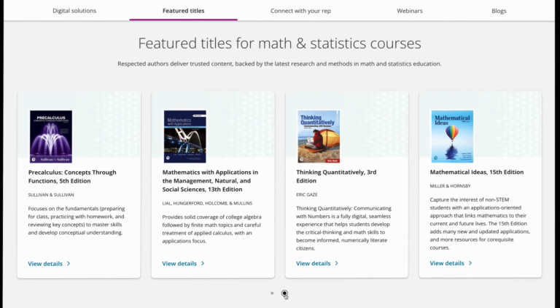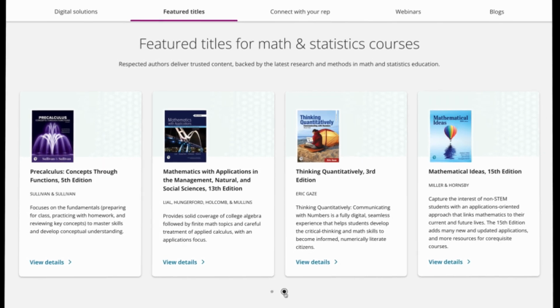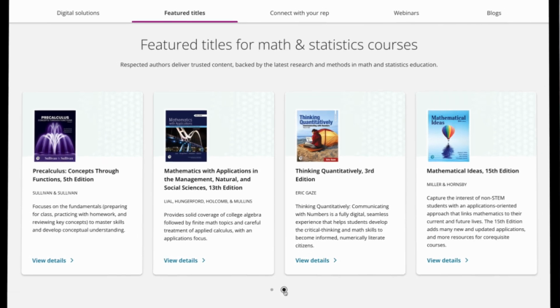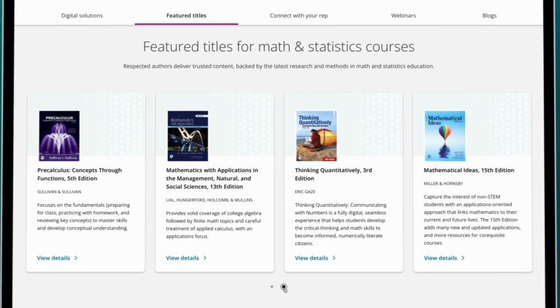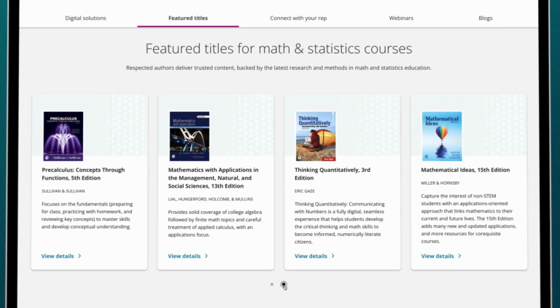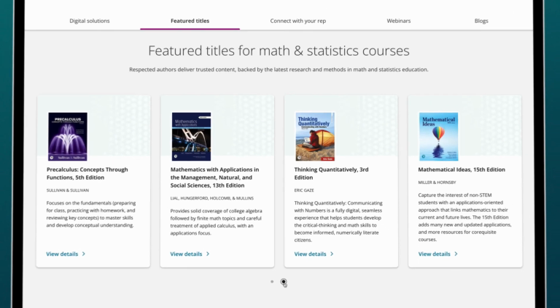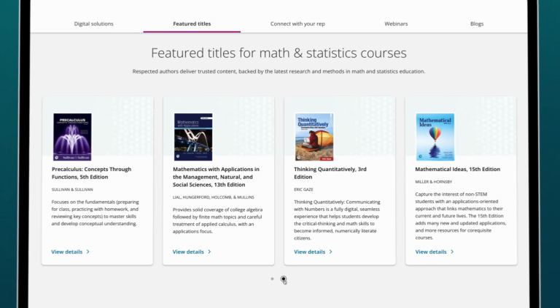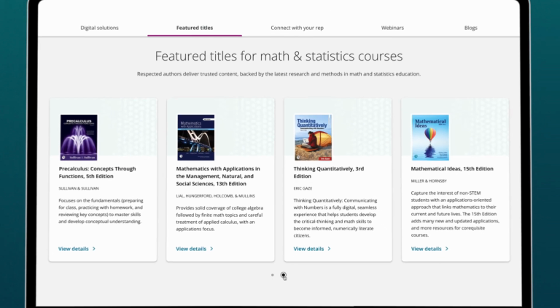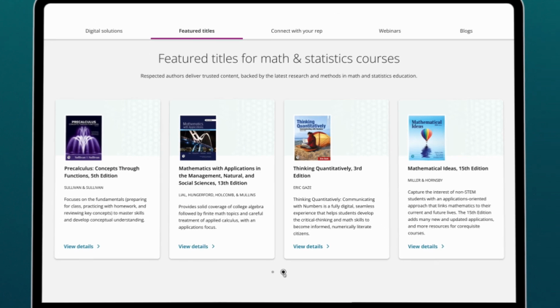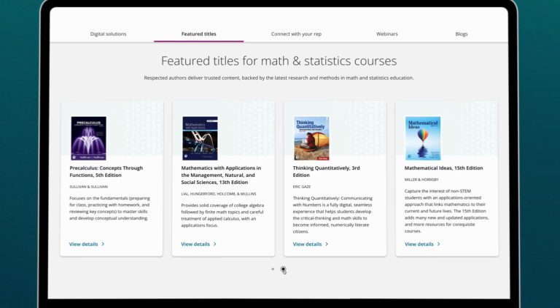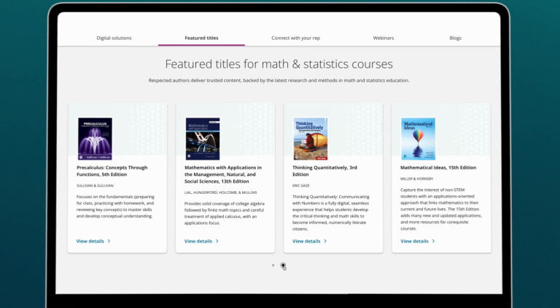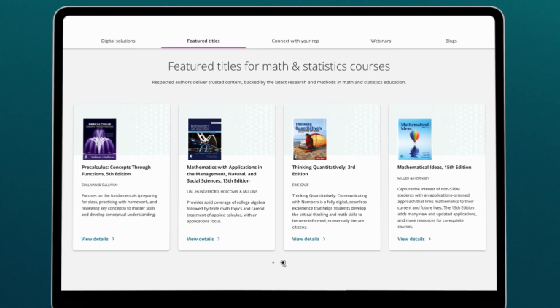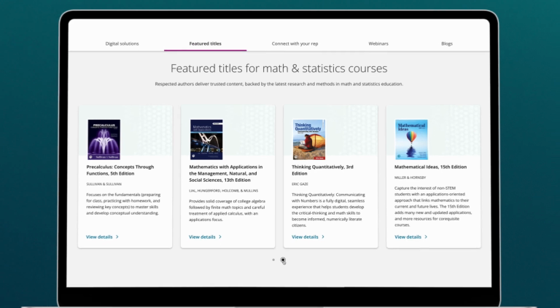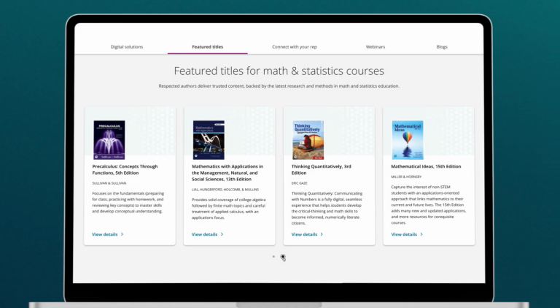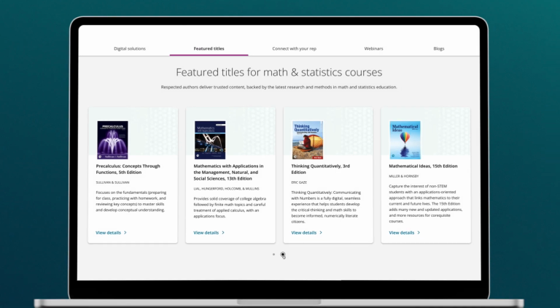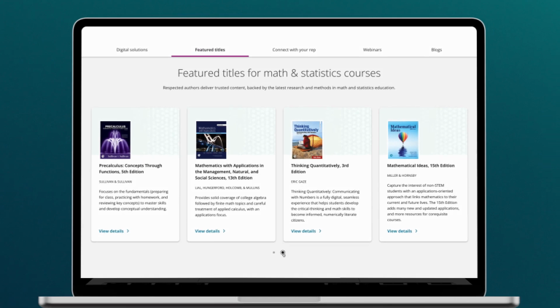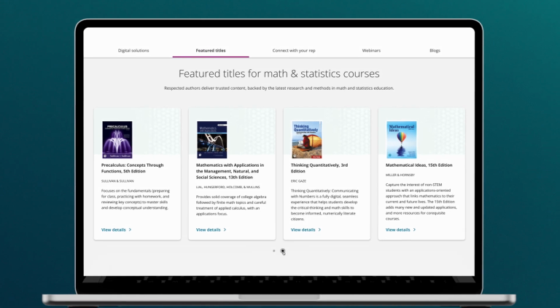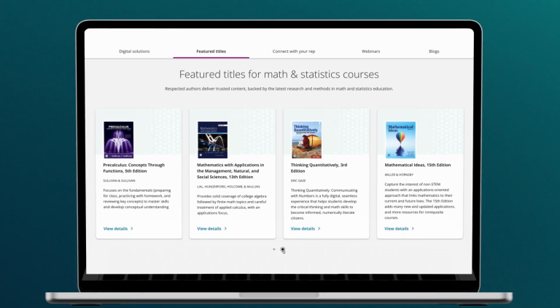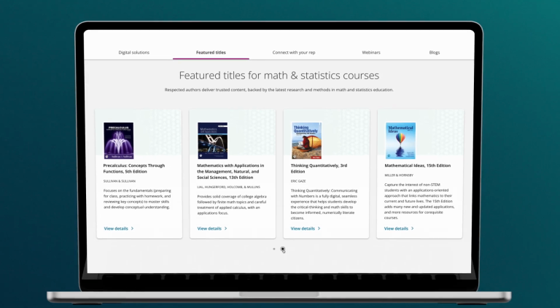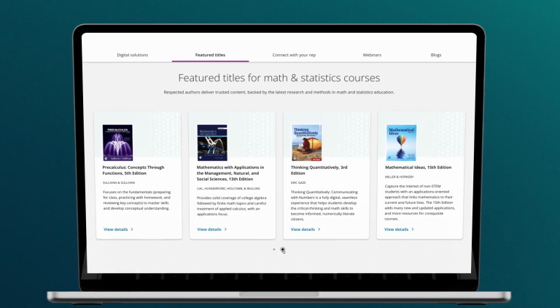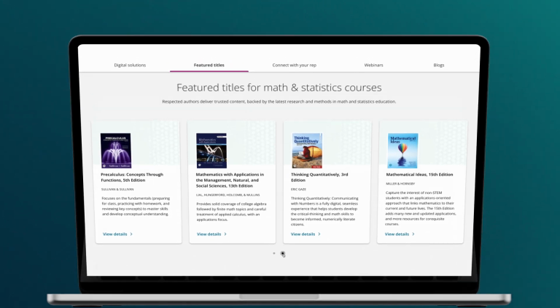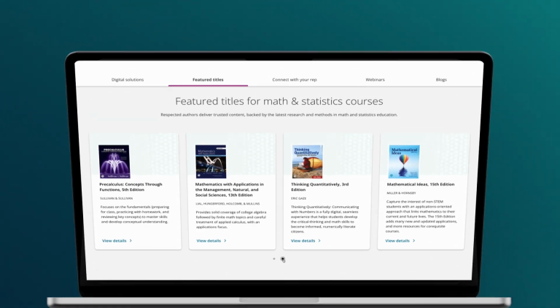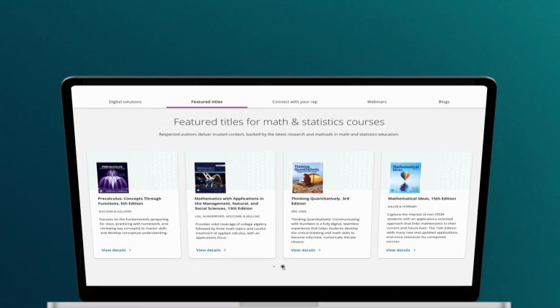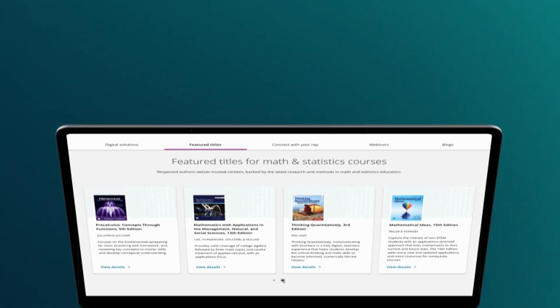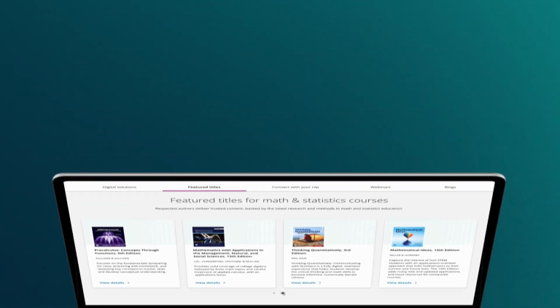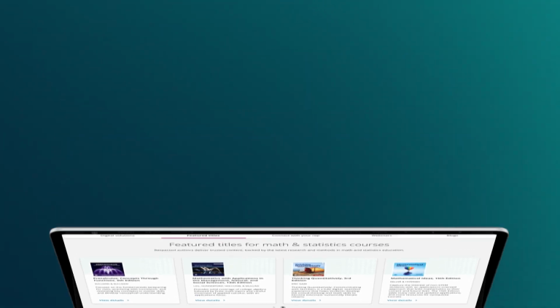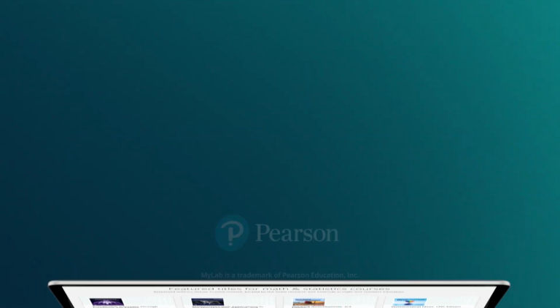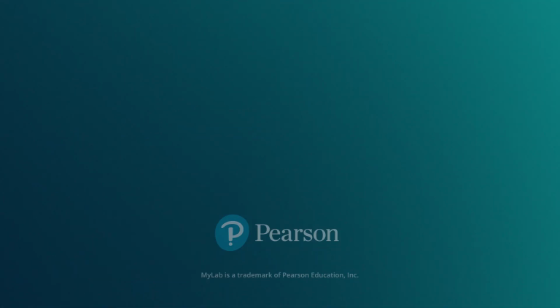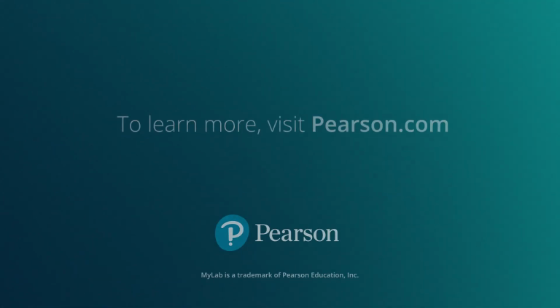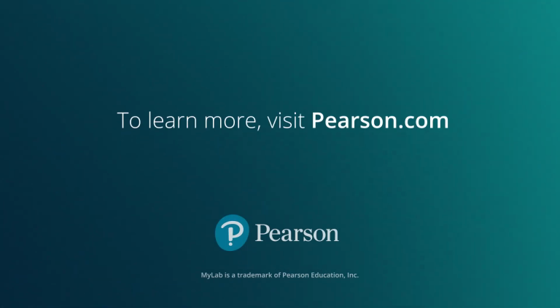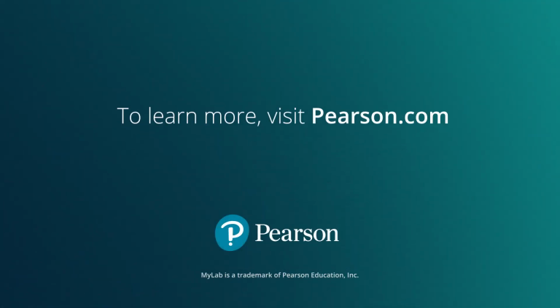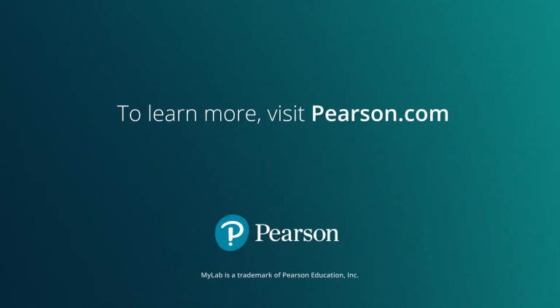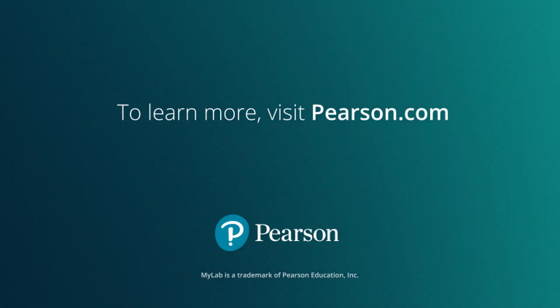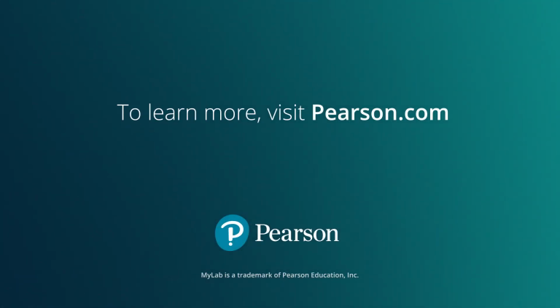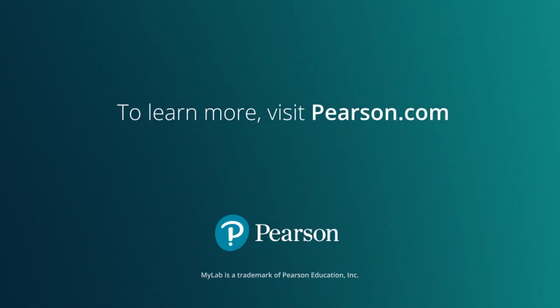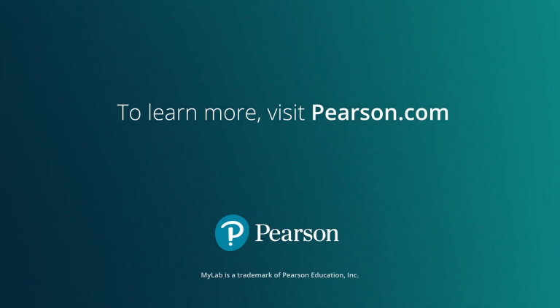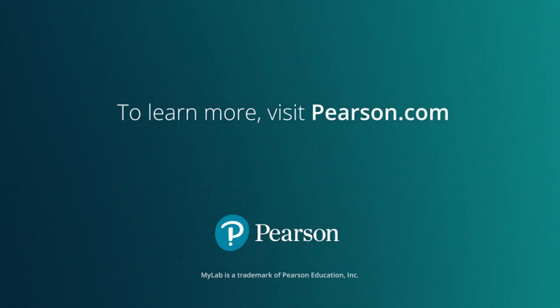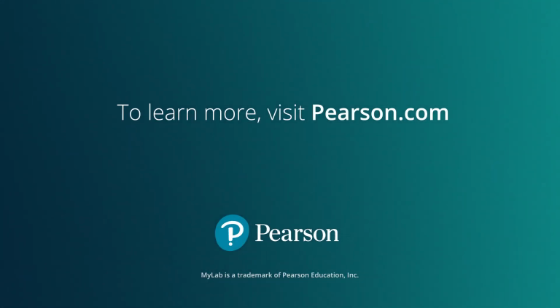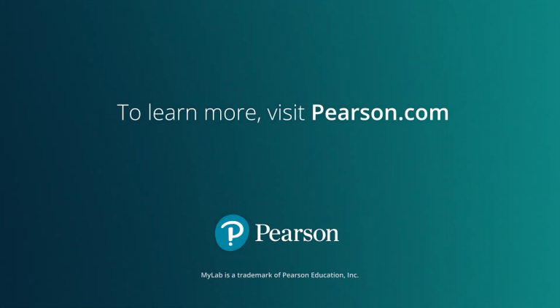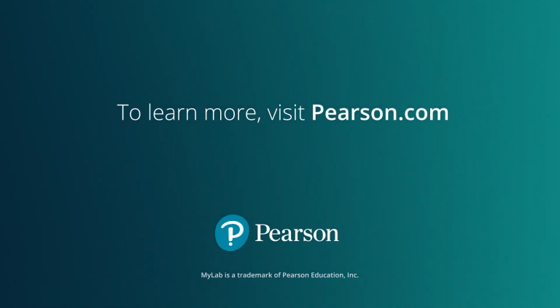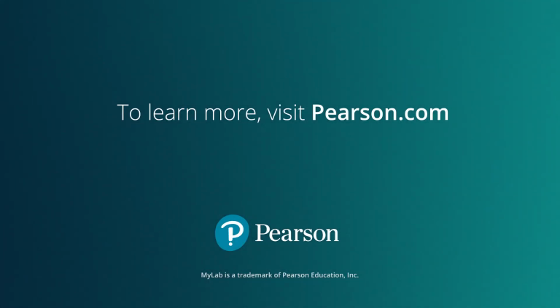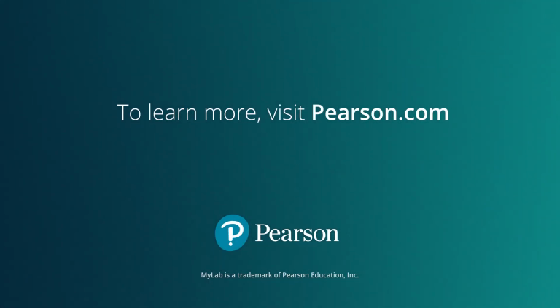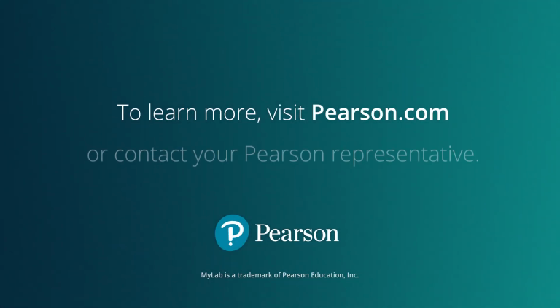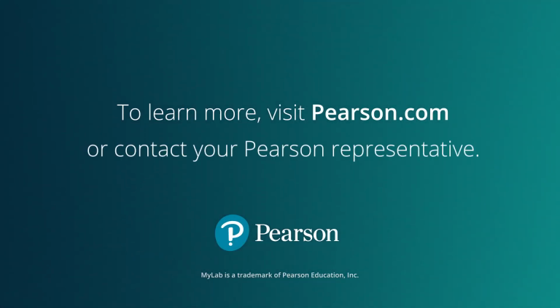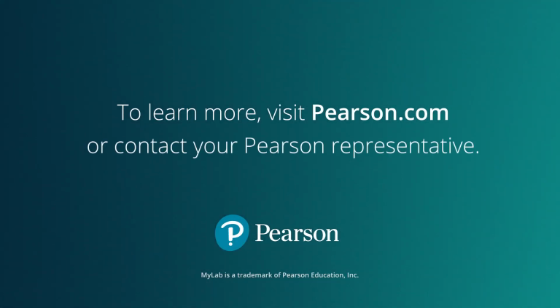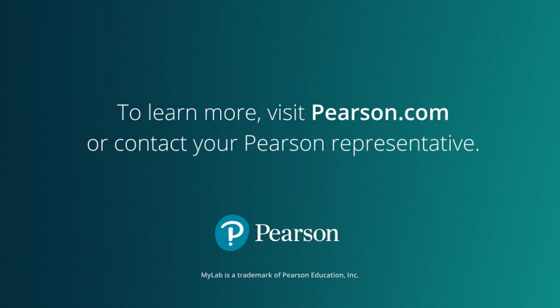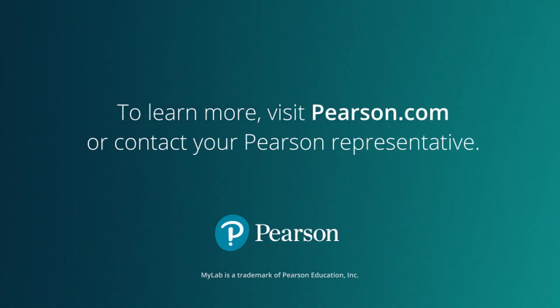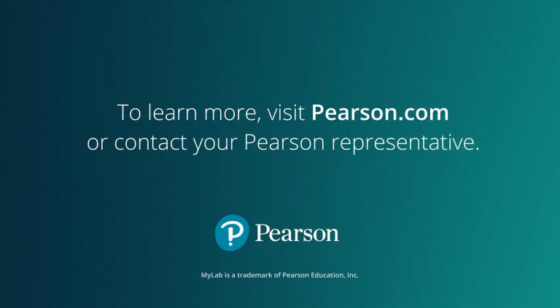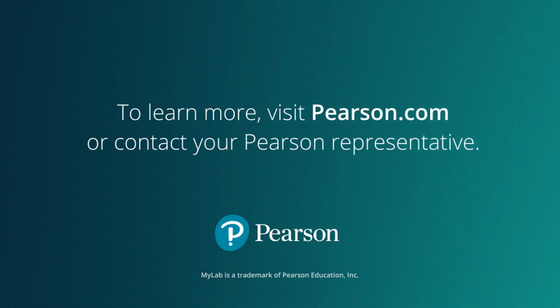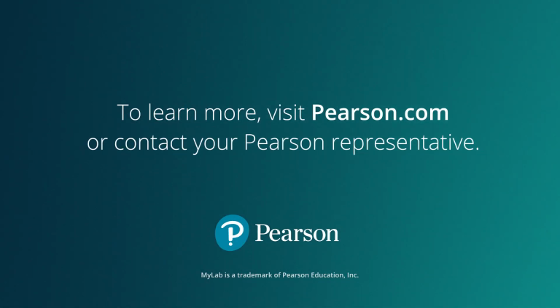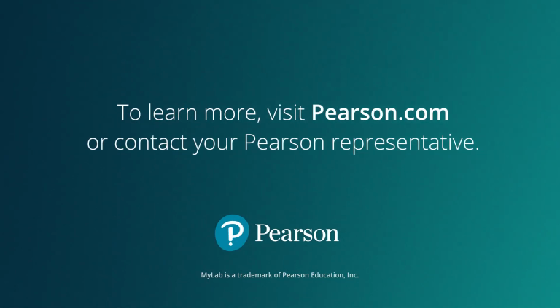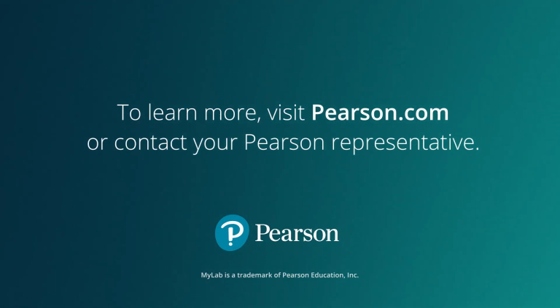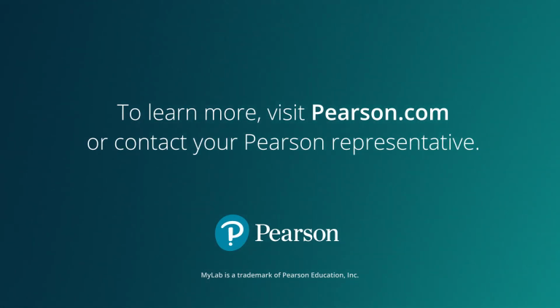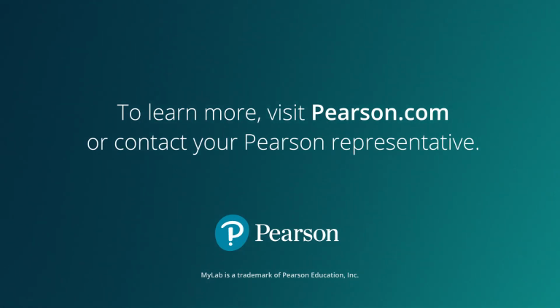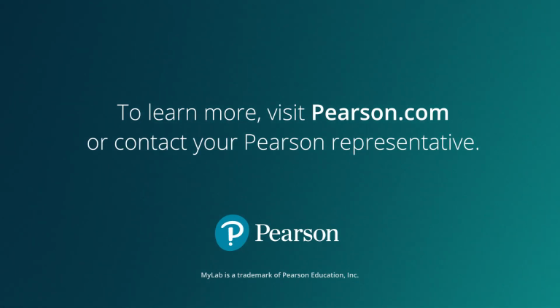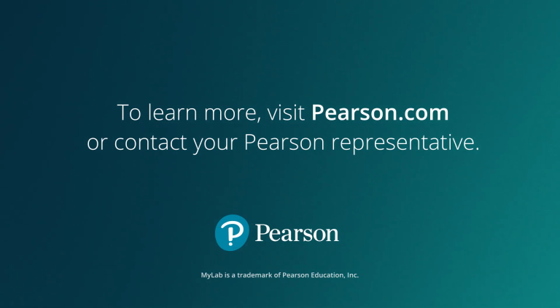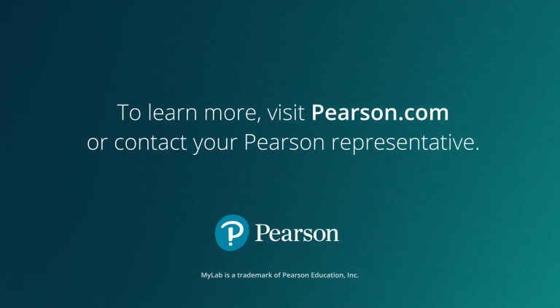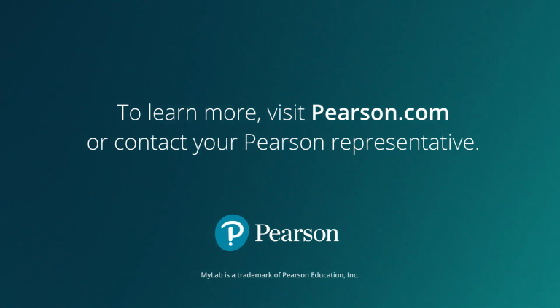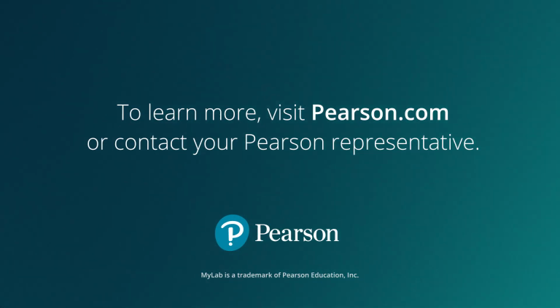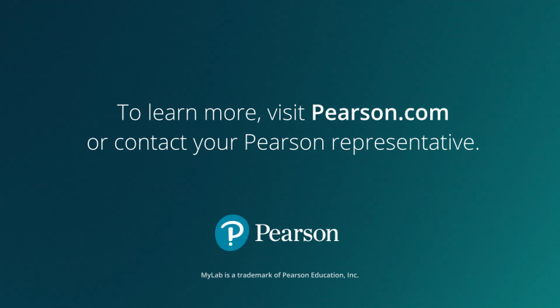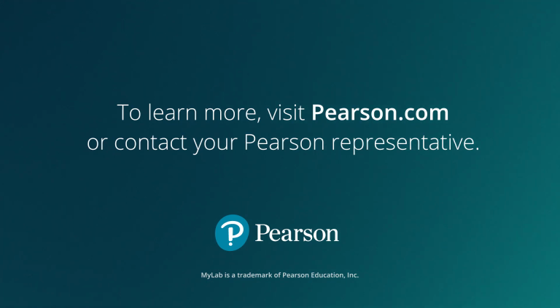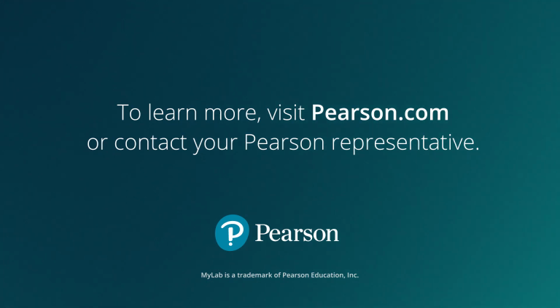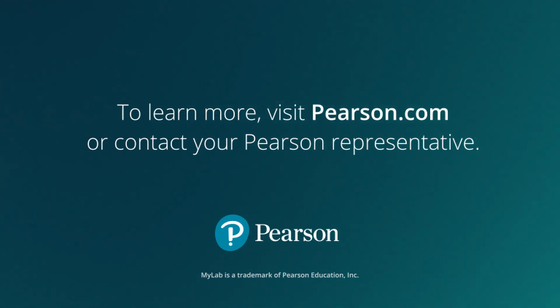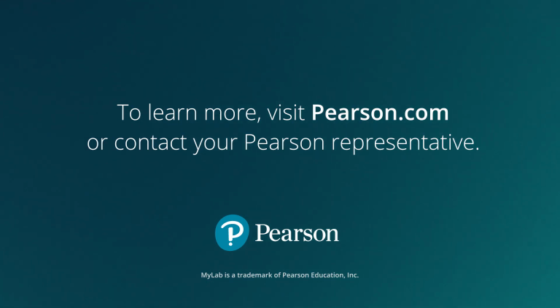See if MyLab with Integrated Review is right for your course. To learn more, visit pearson.com or contact your Pearson representative.